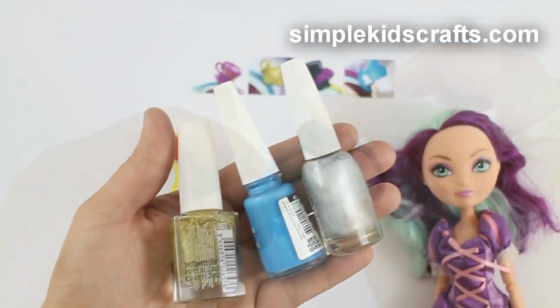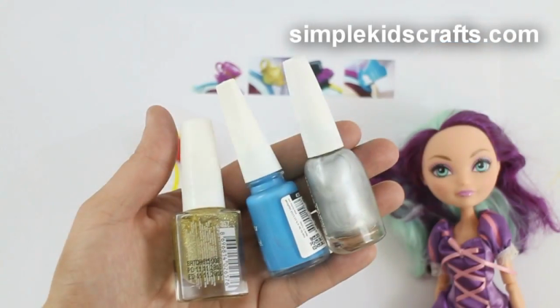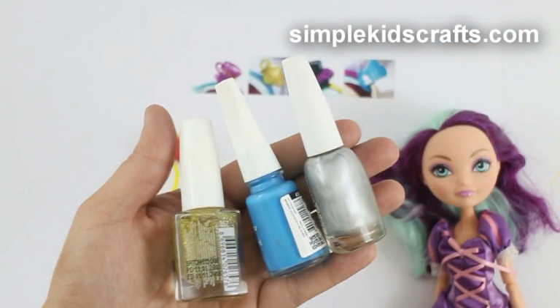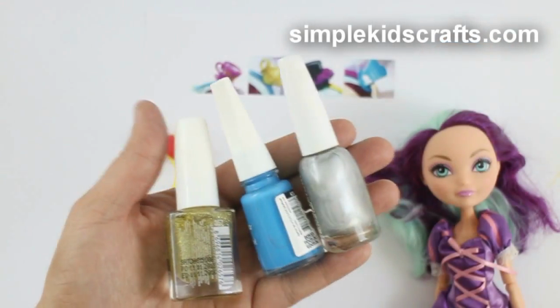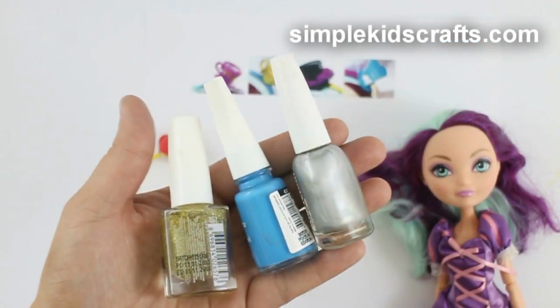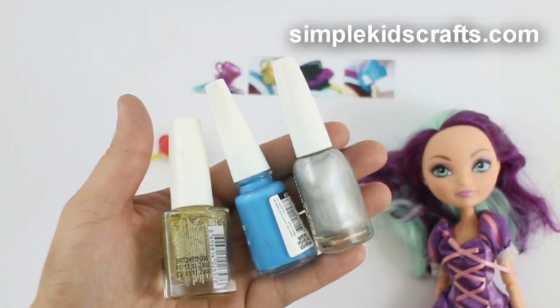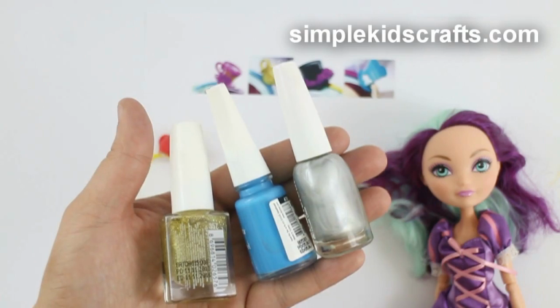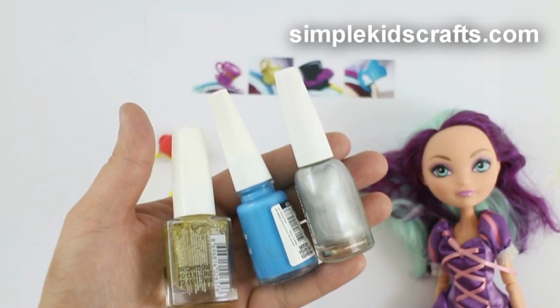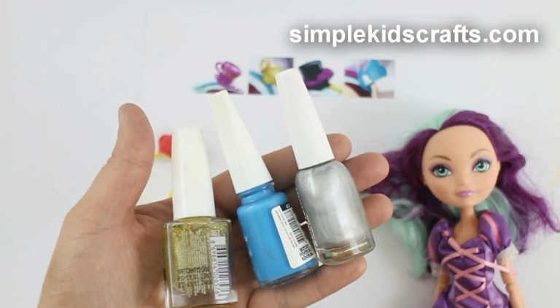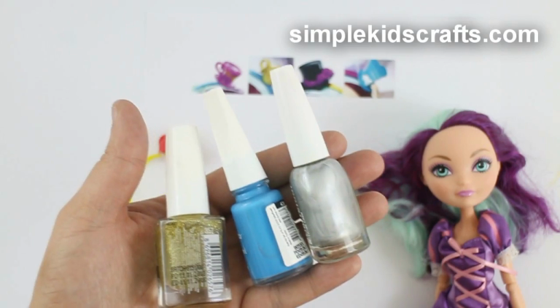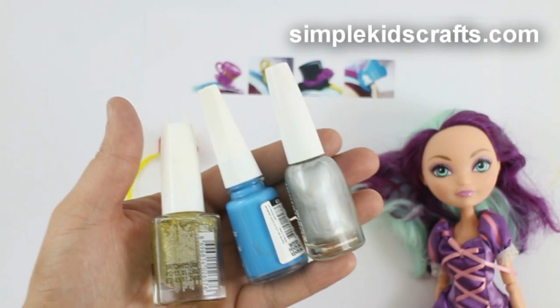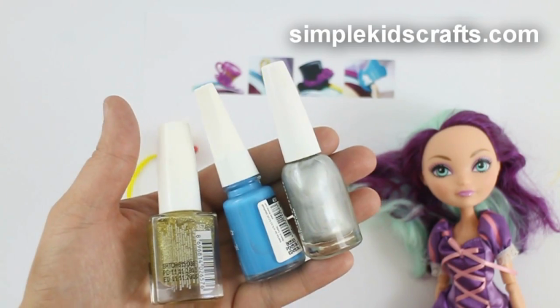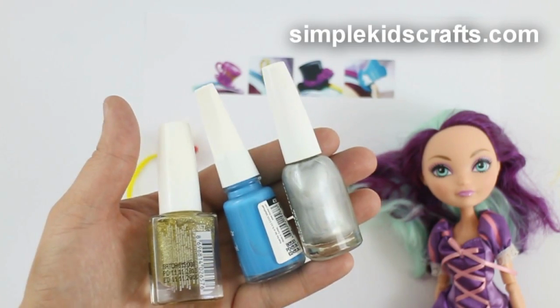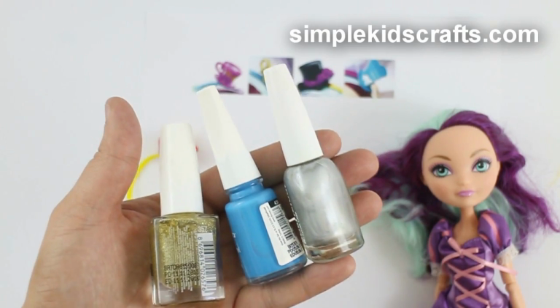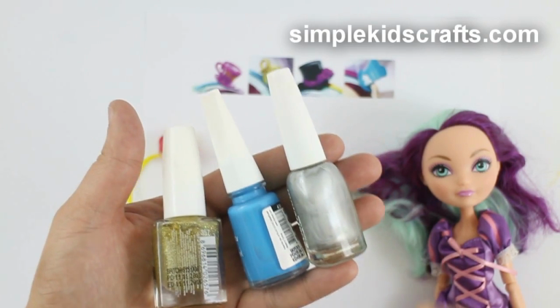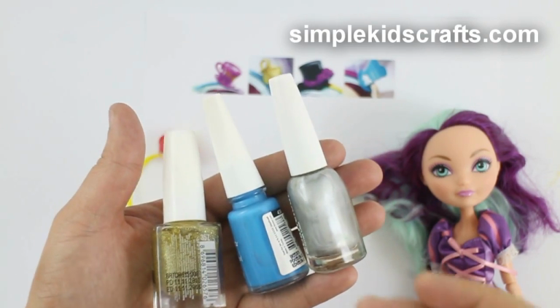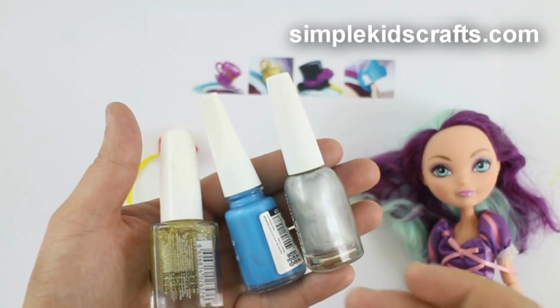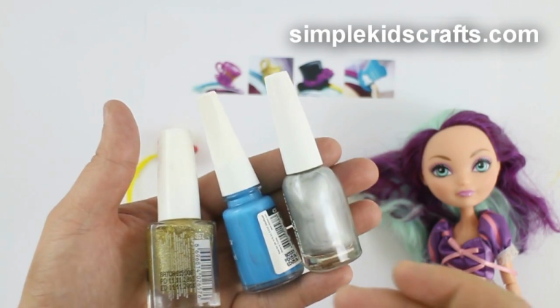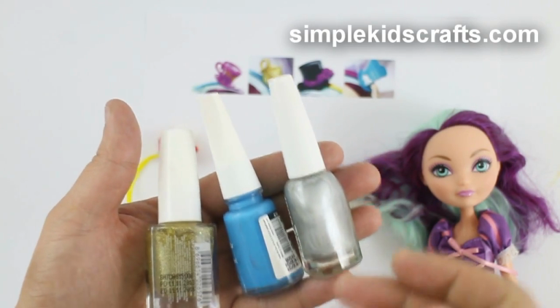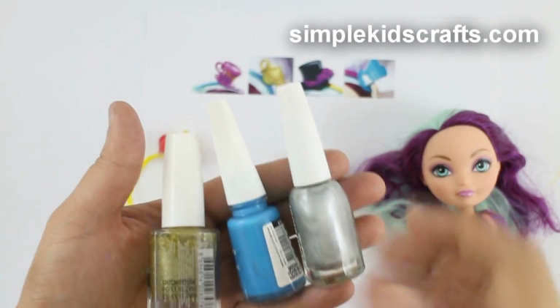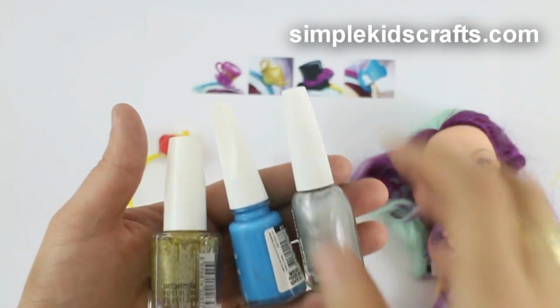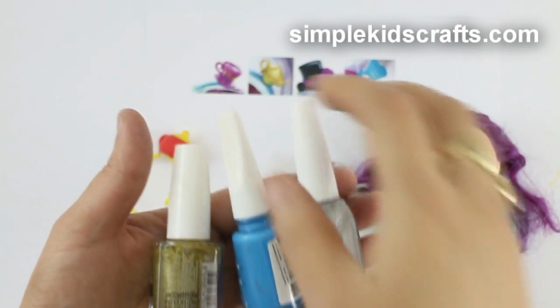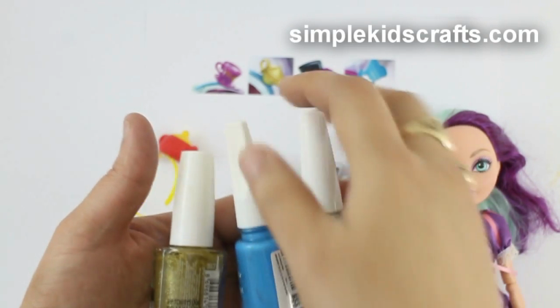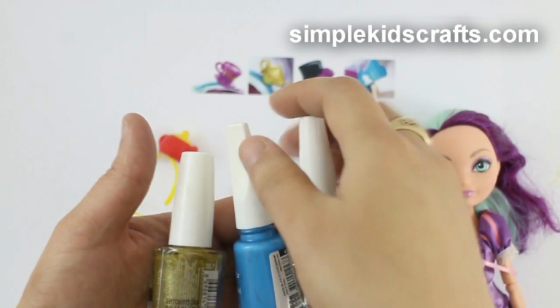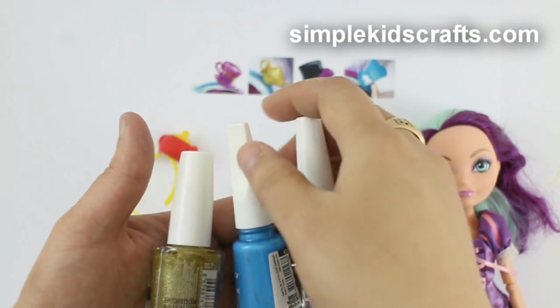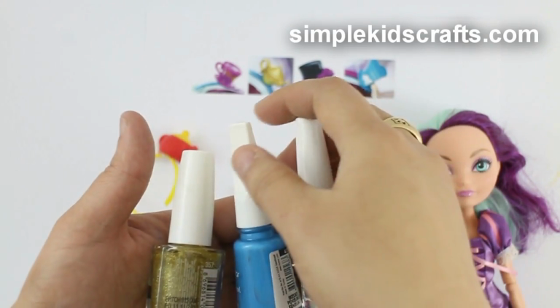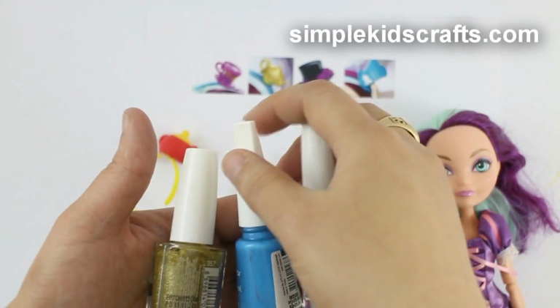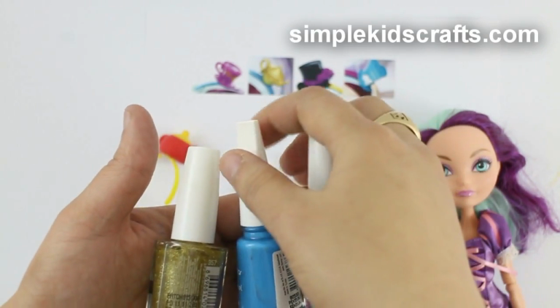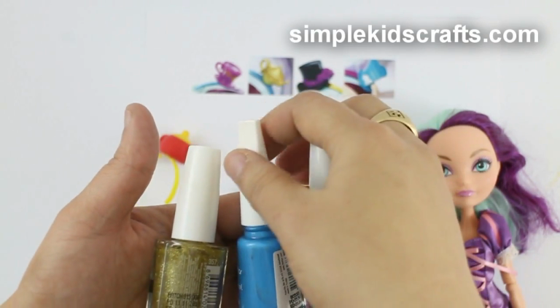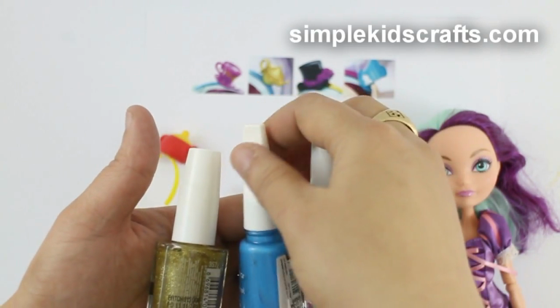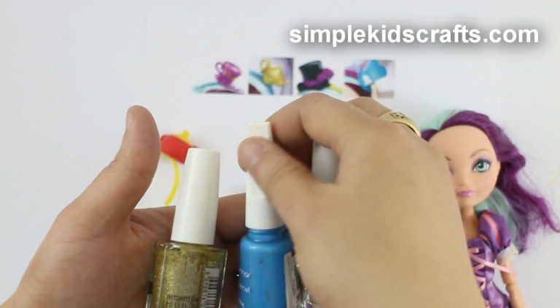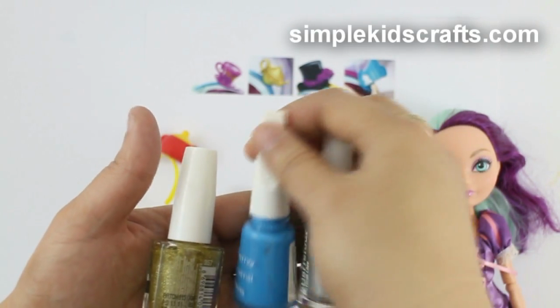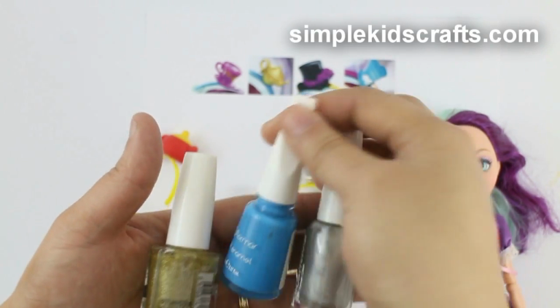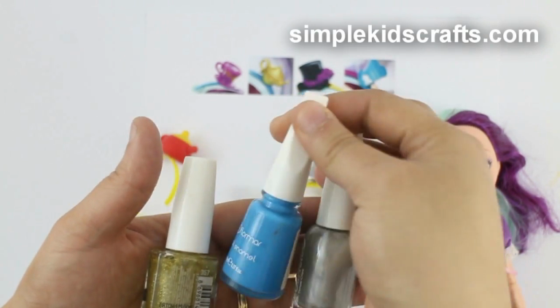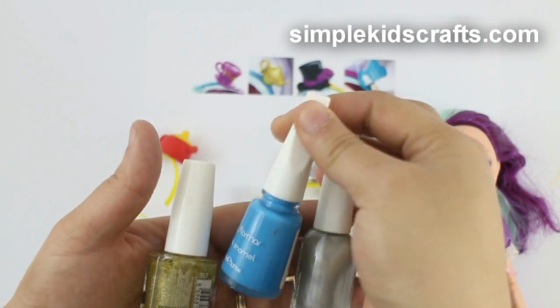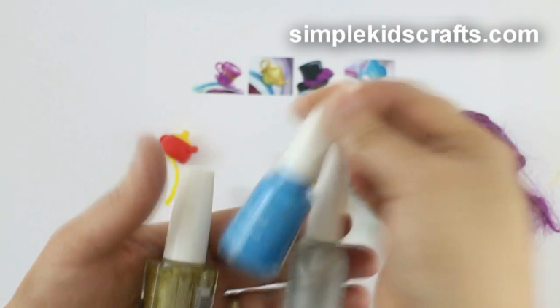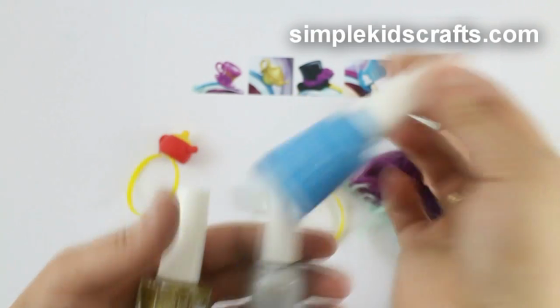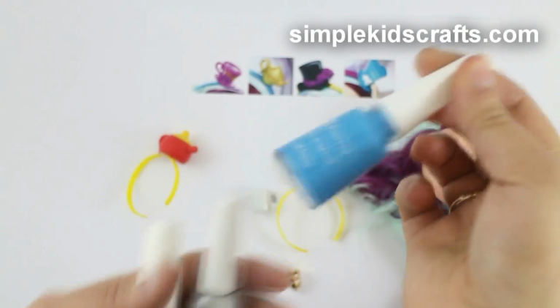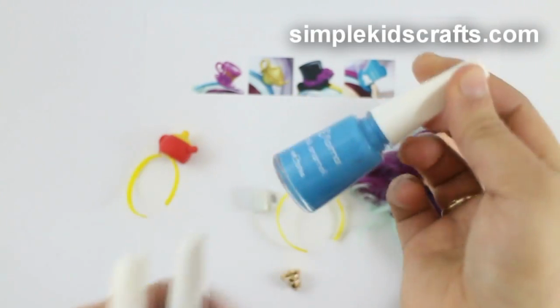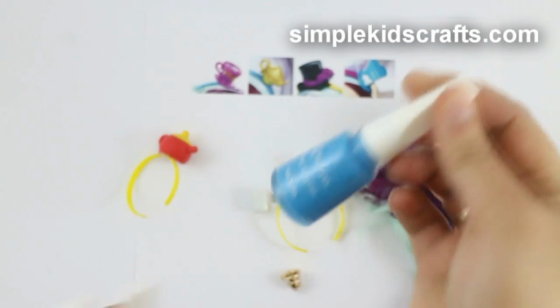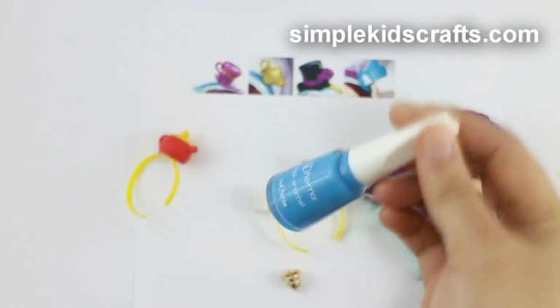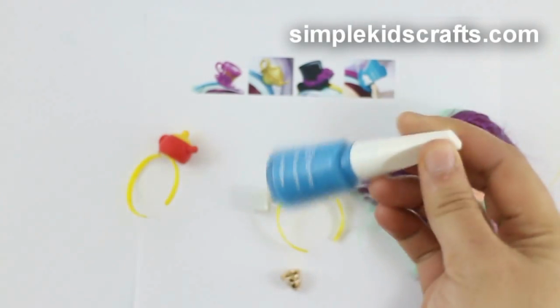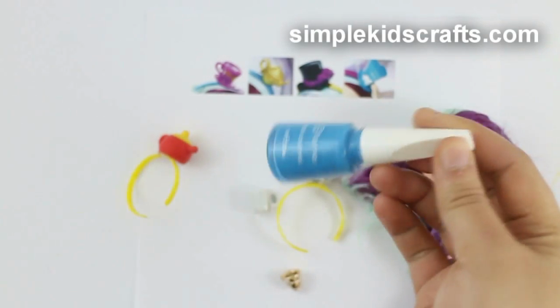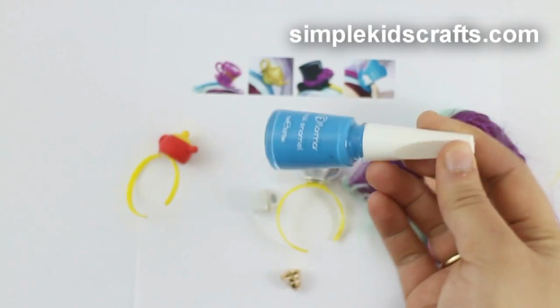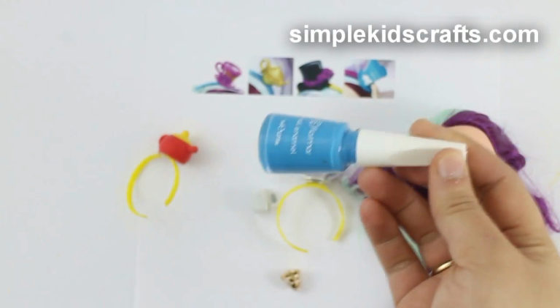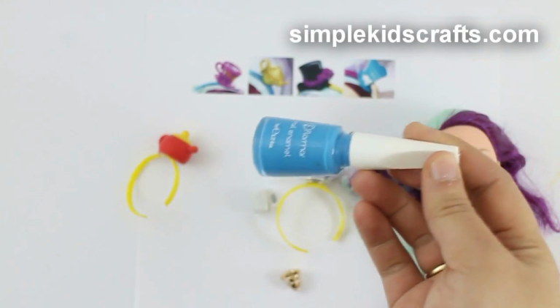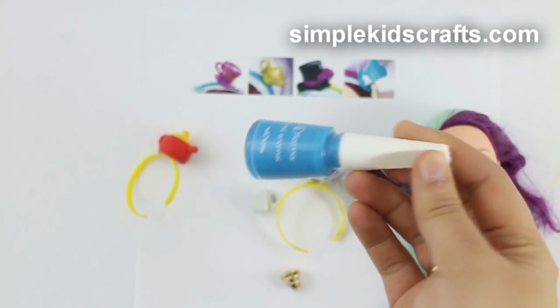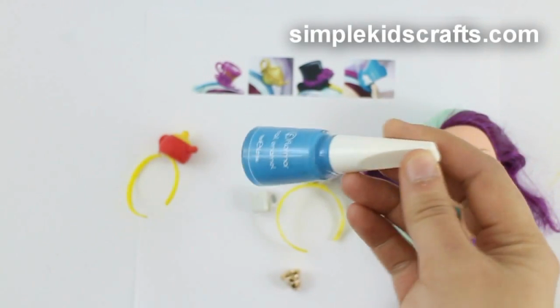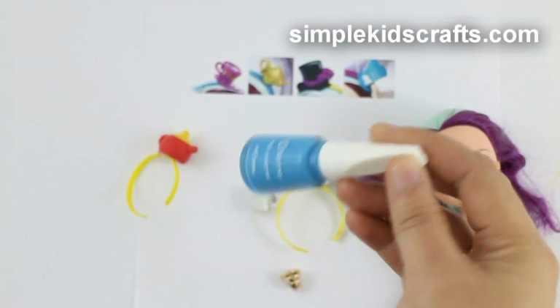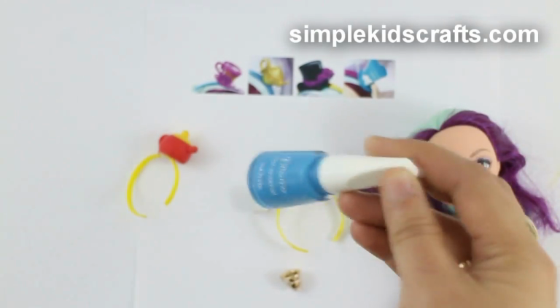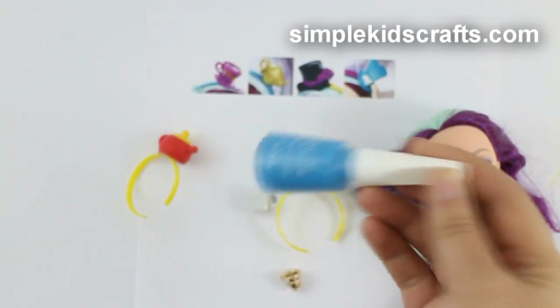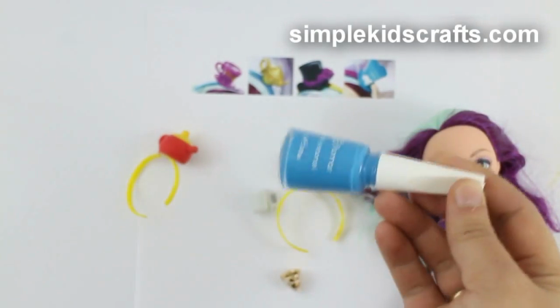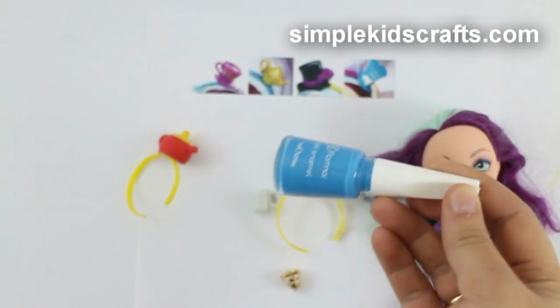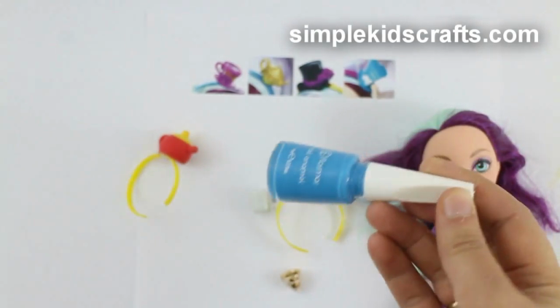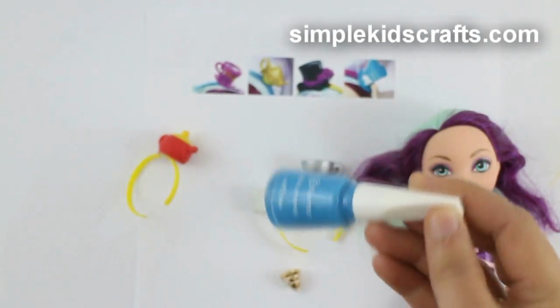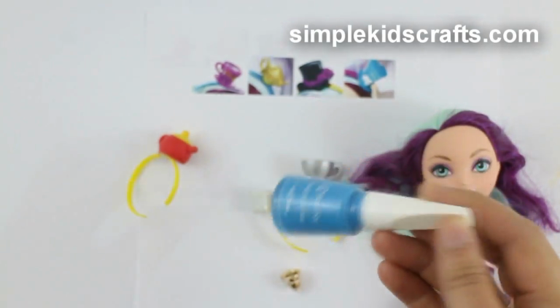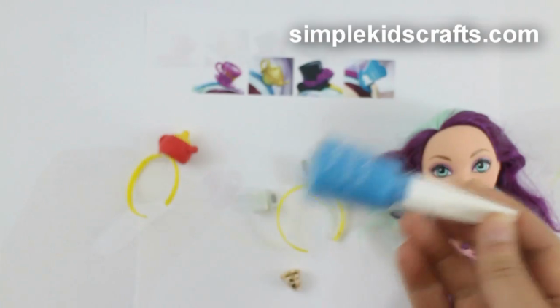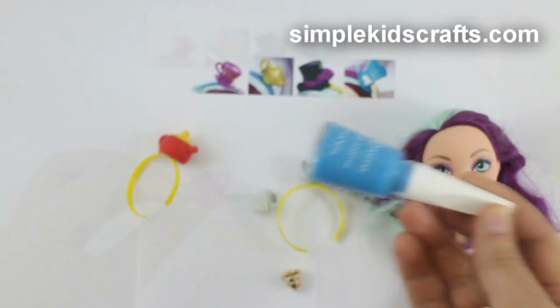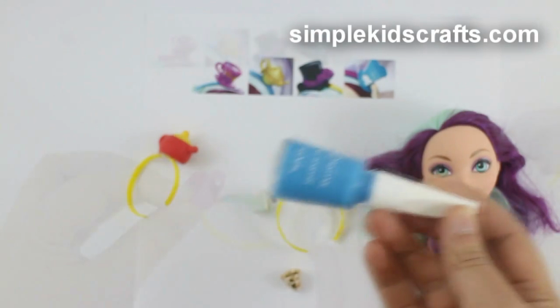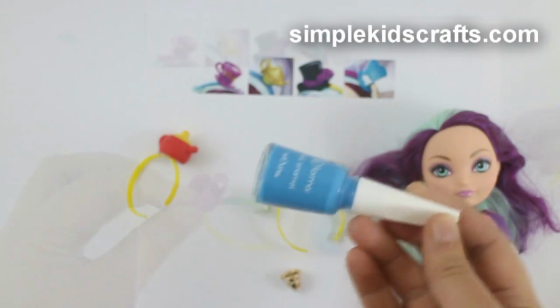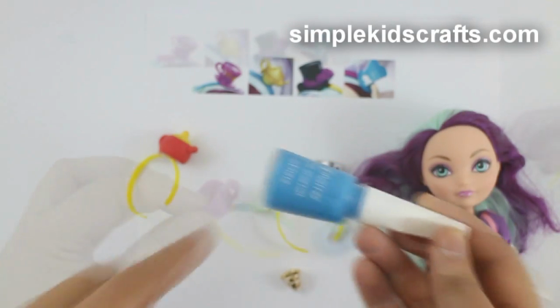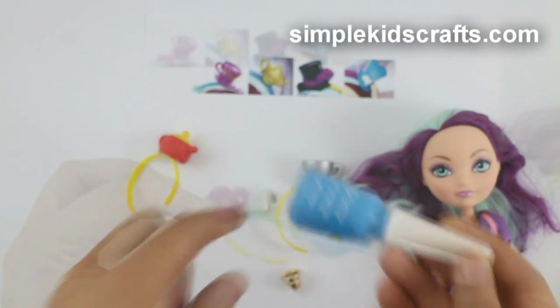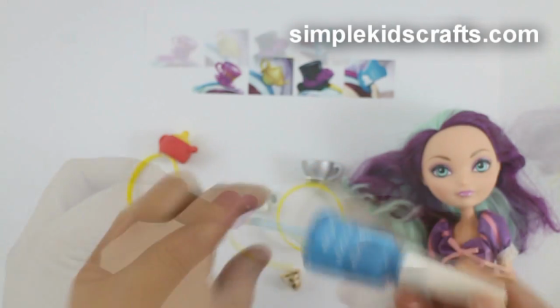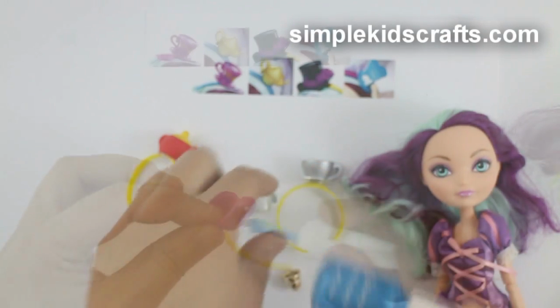You can change the colors of the headbands by using acrylic paint, nail polish, spray paint, or permanent markers.